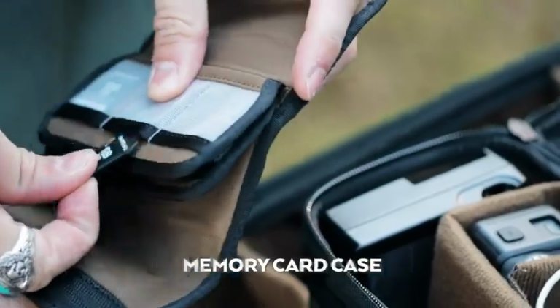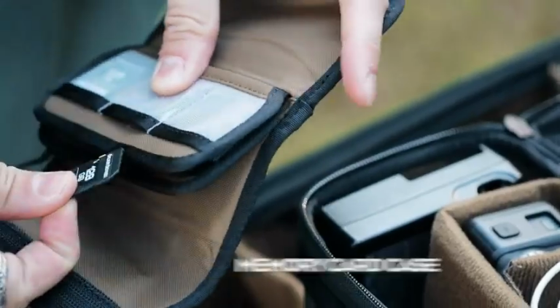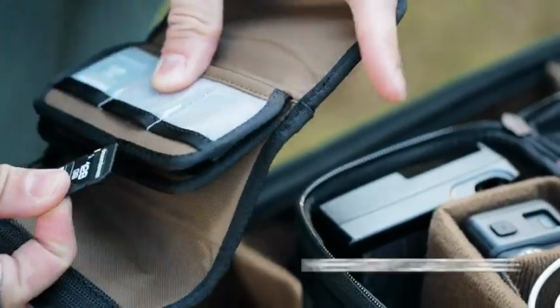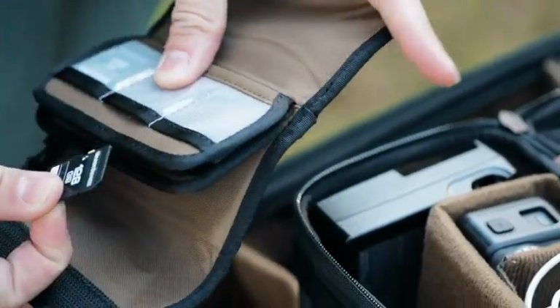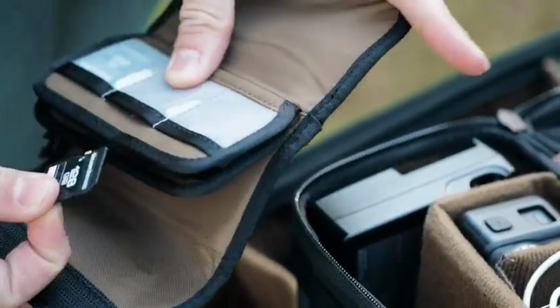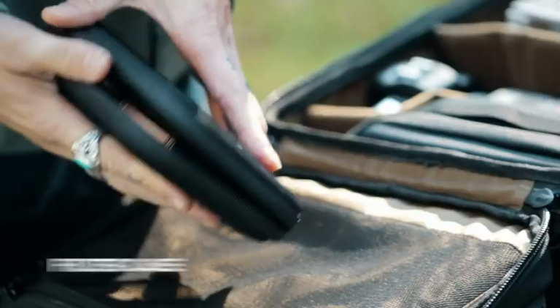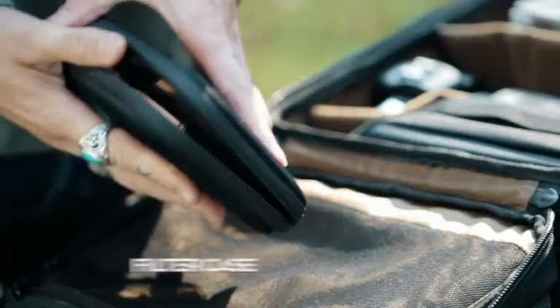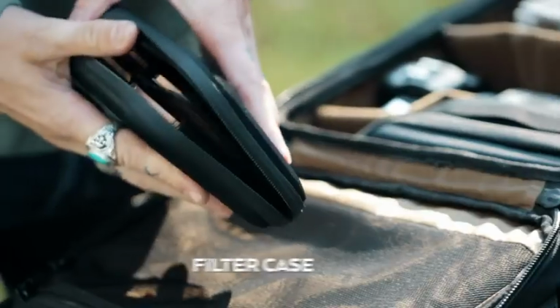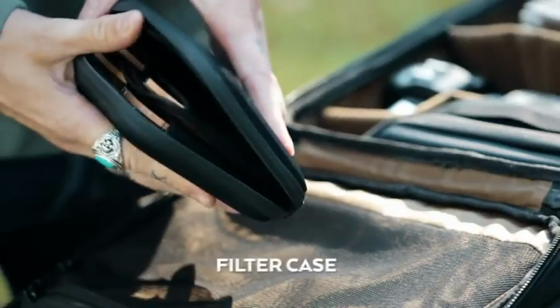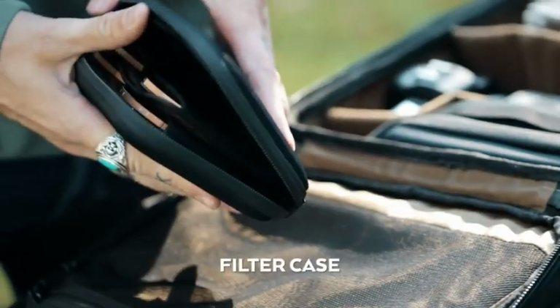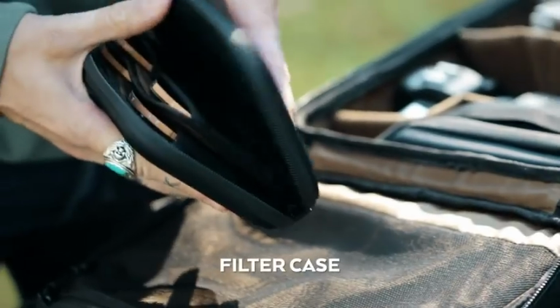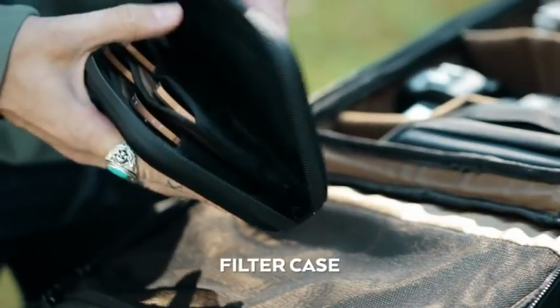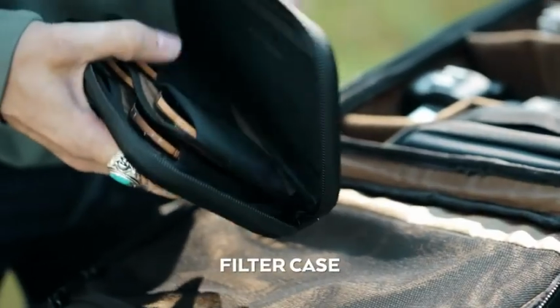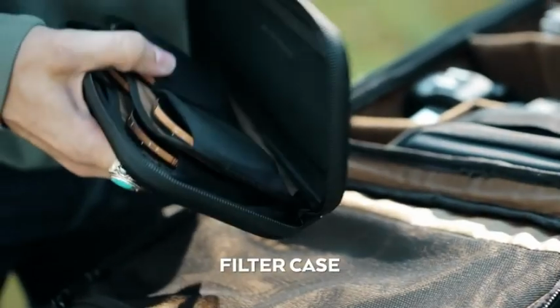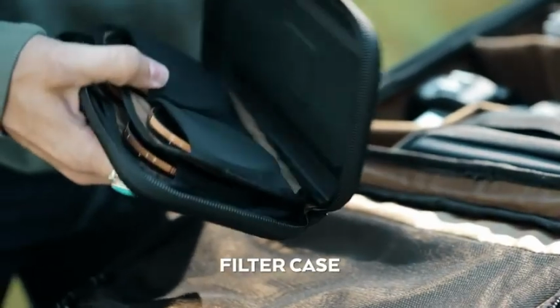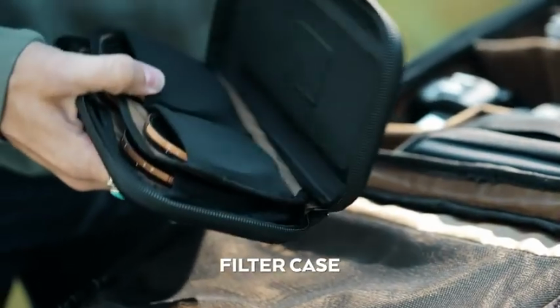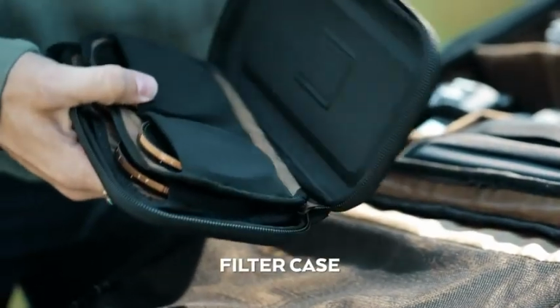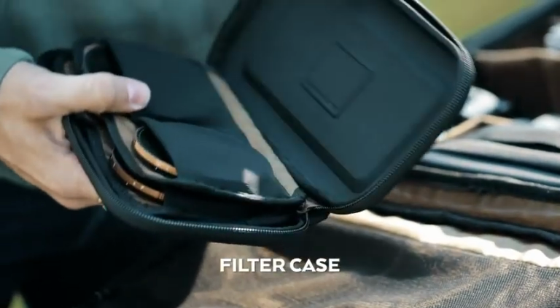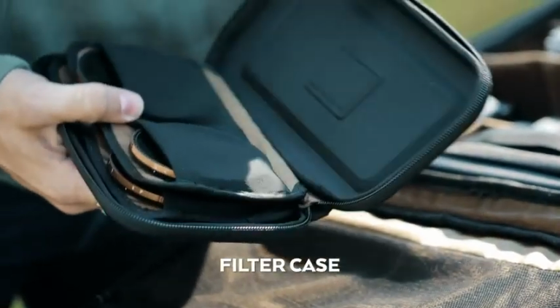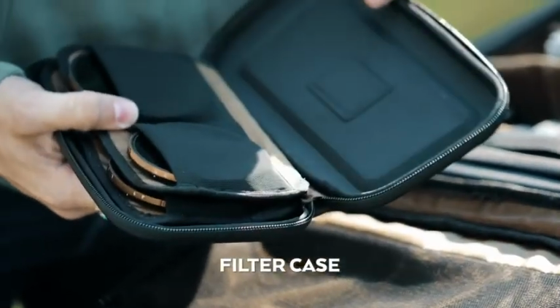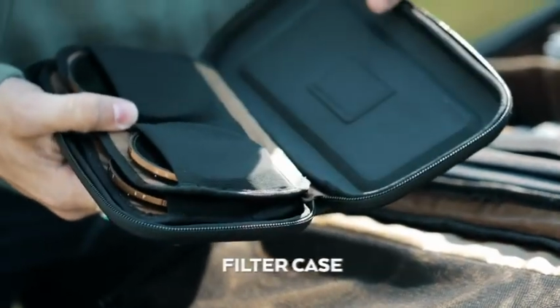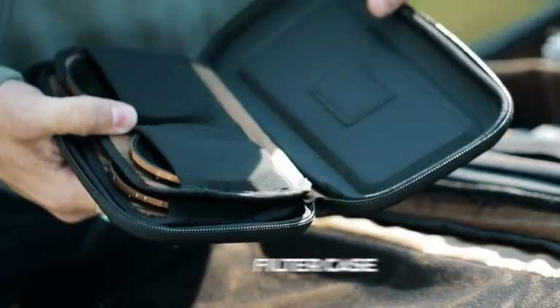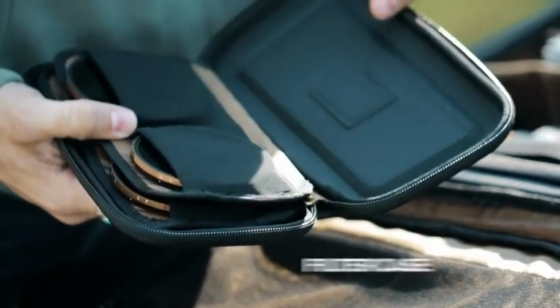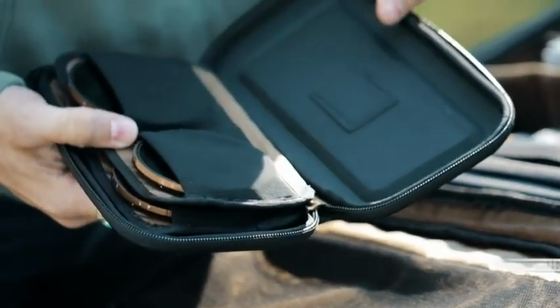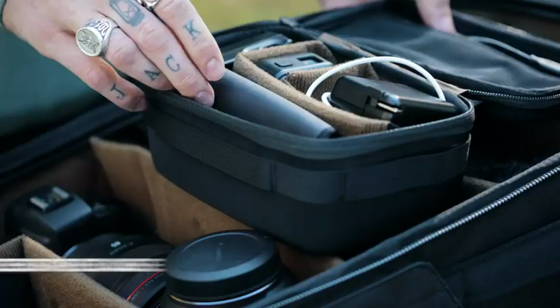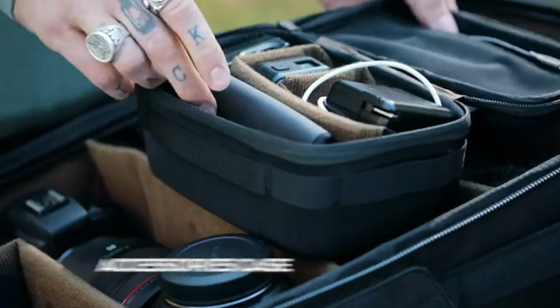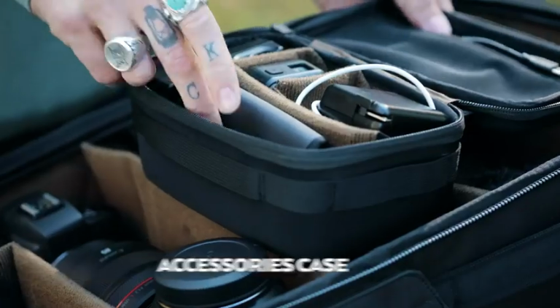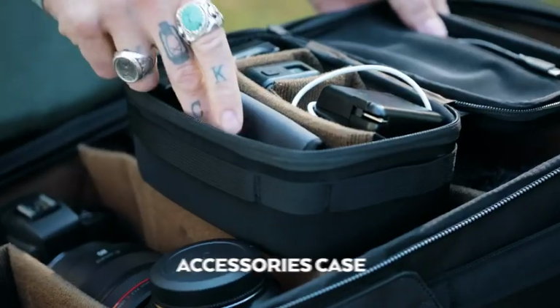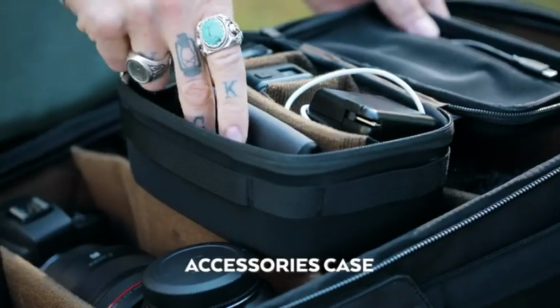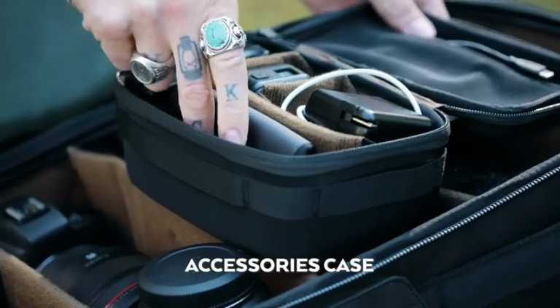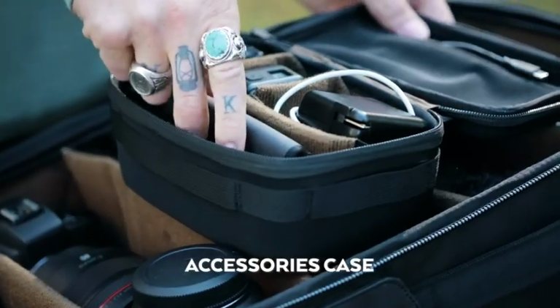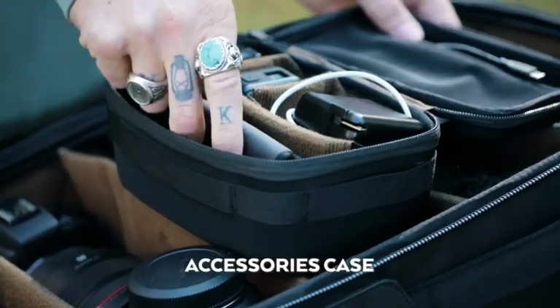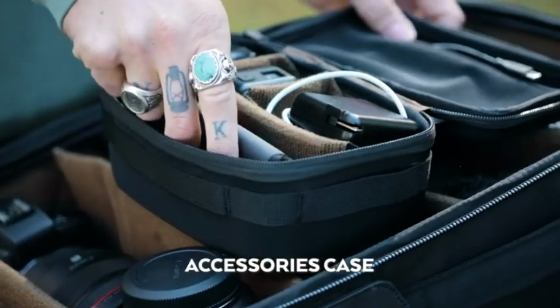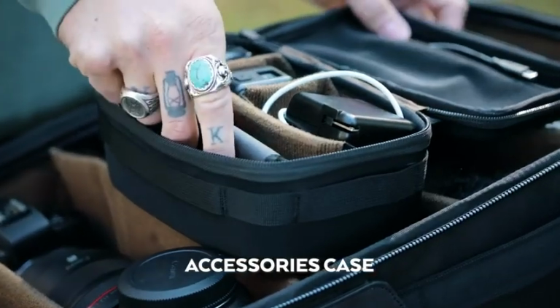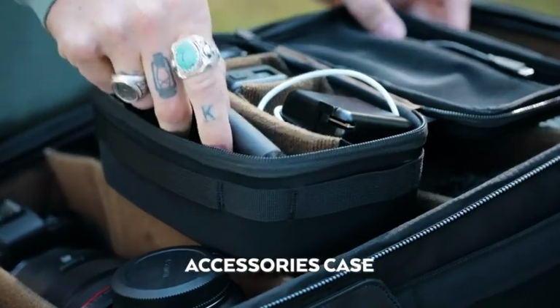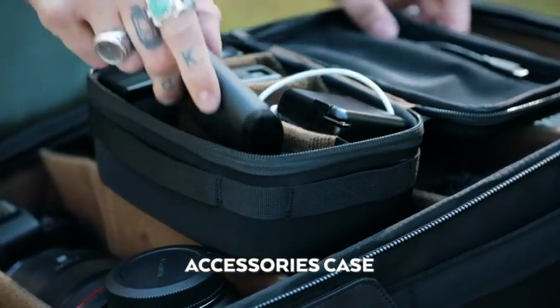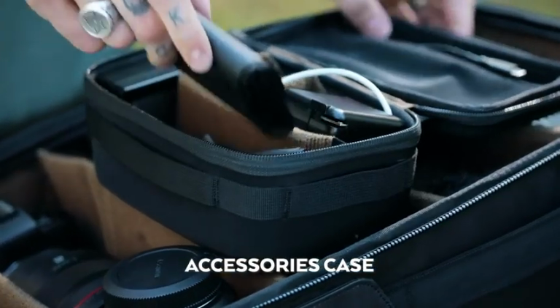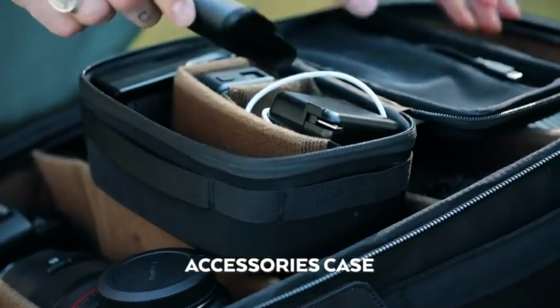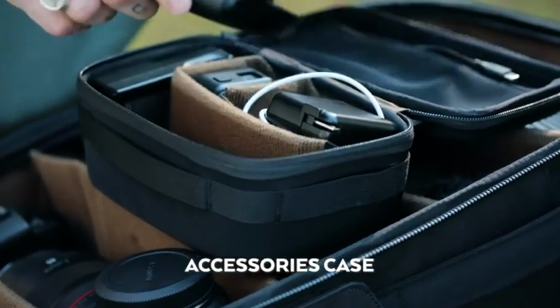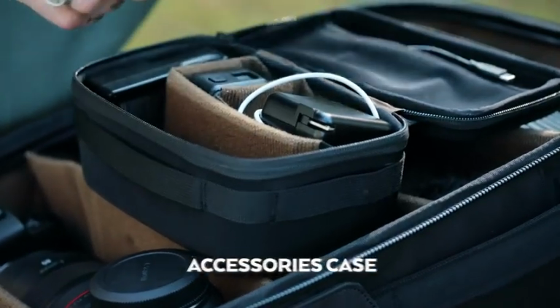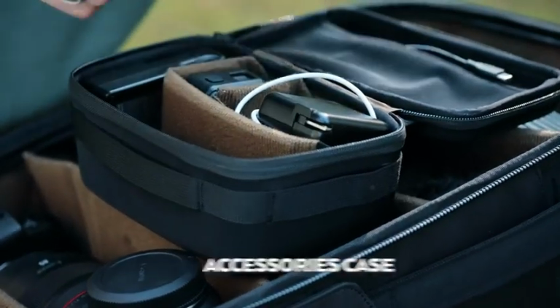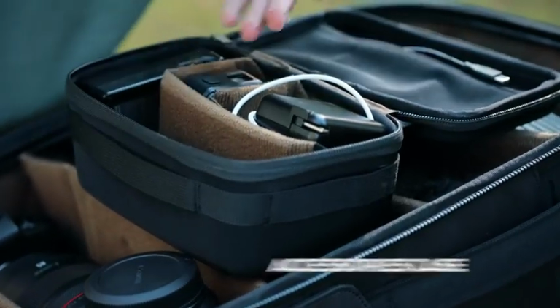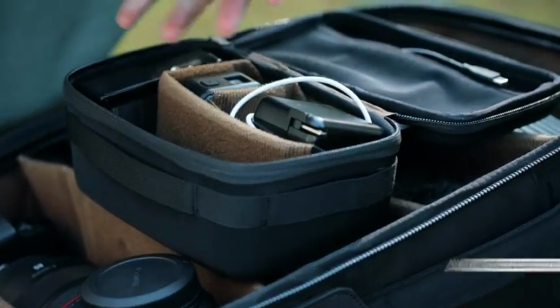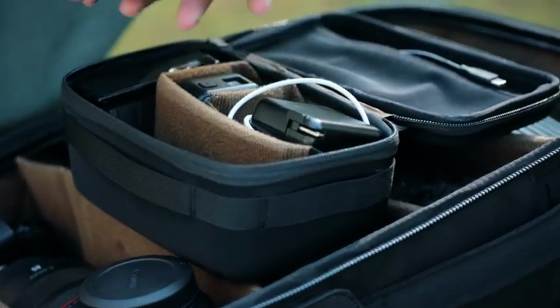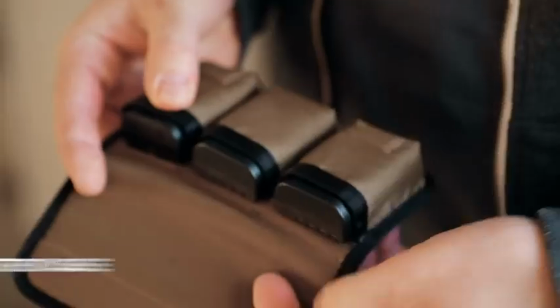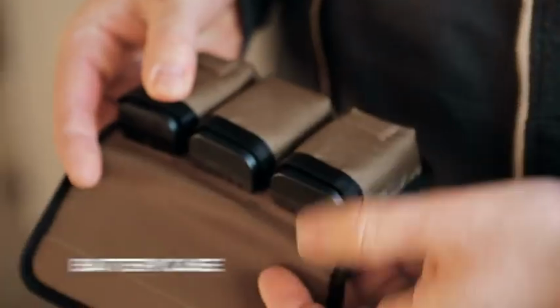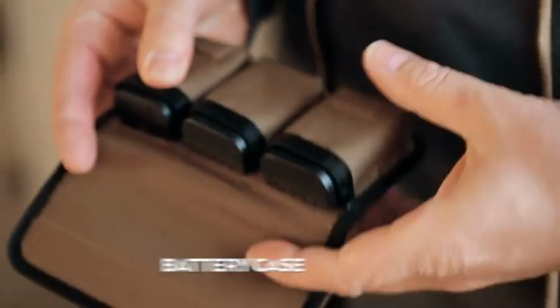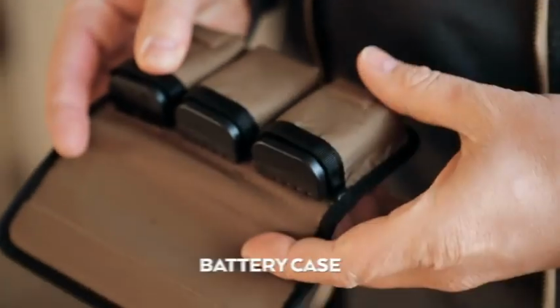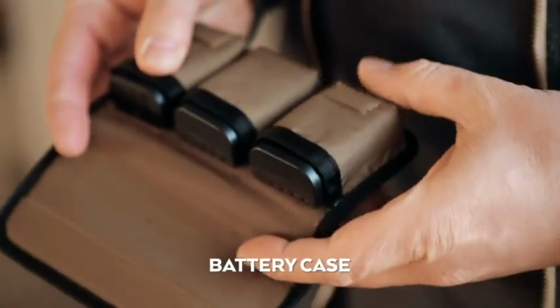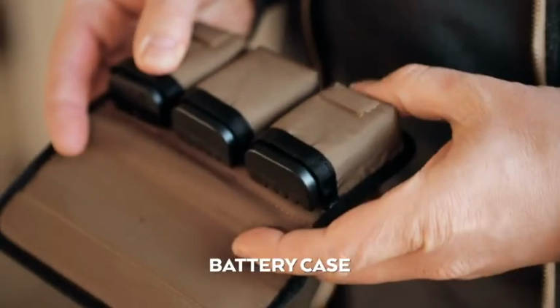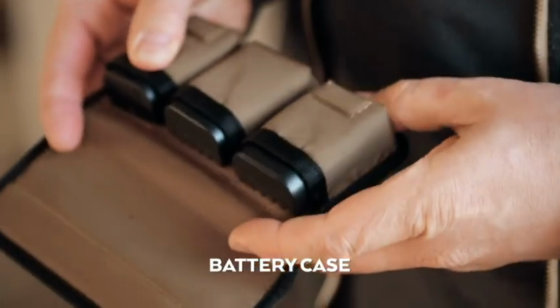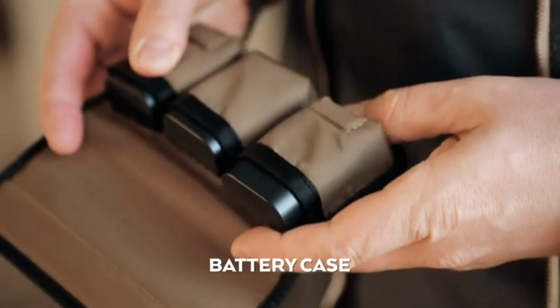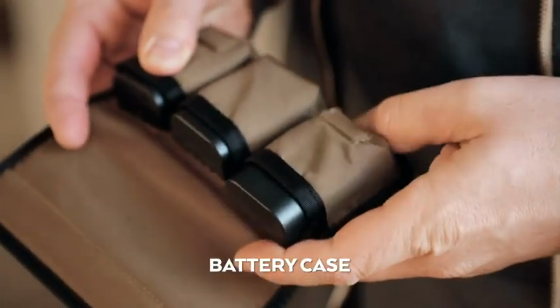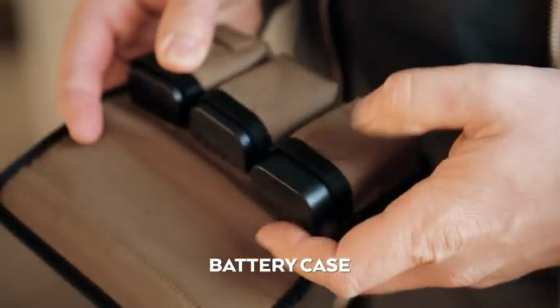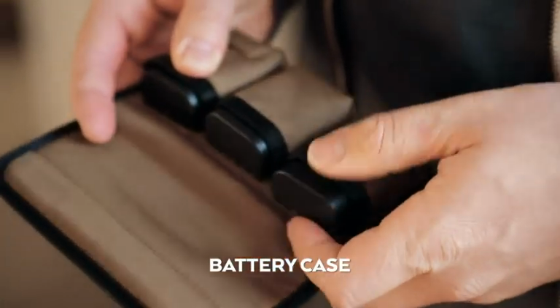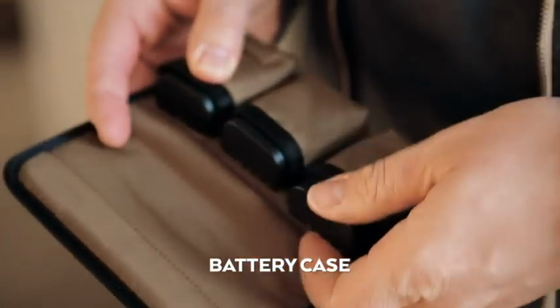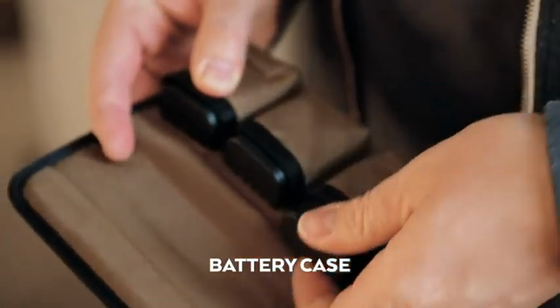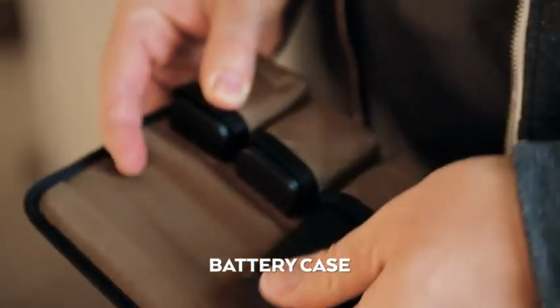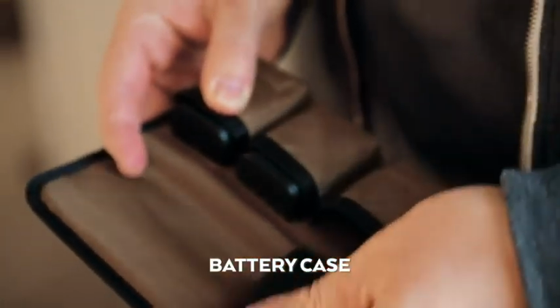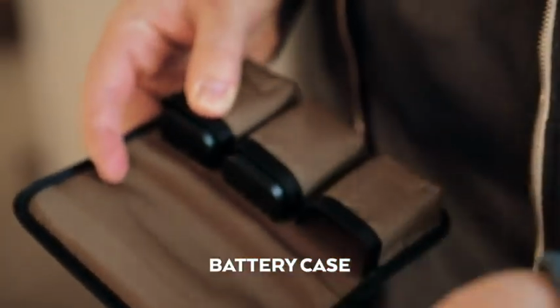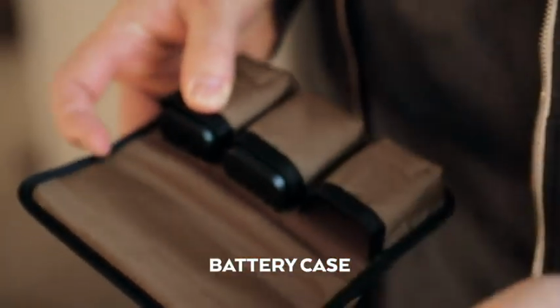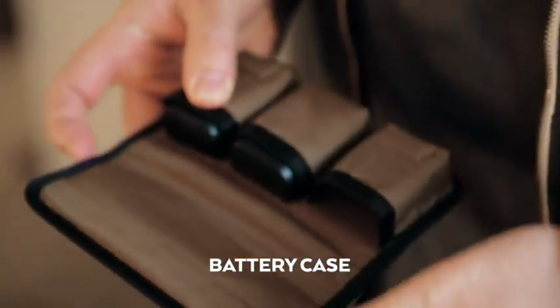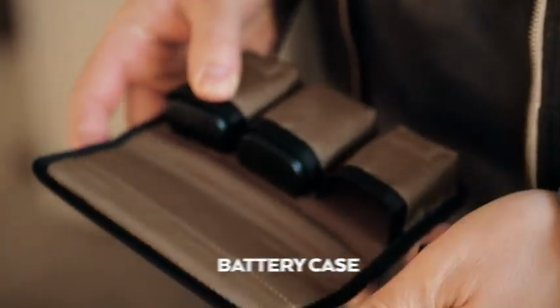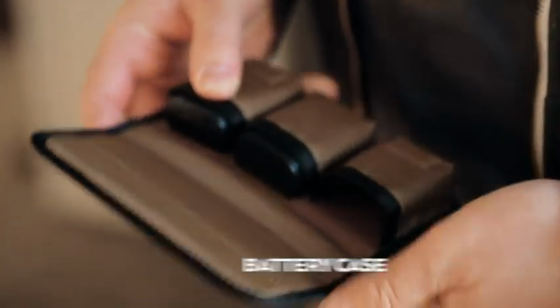Additionally, we created four small accessories to help you organize your gear — SD cards, filters, and even your batteries, so you know when they're dead.